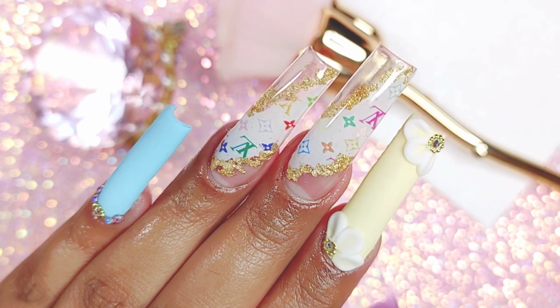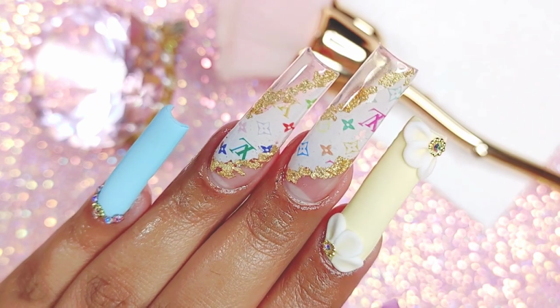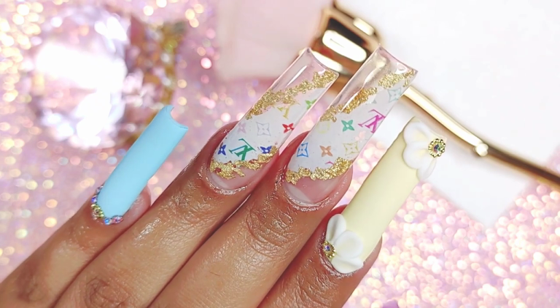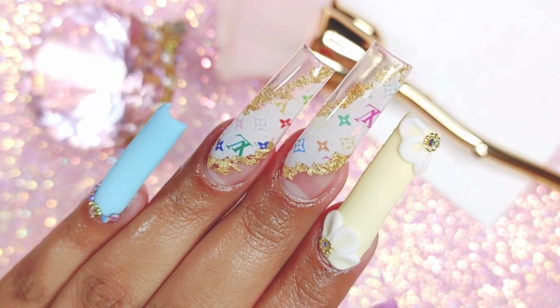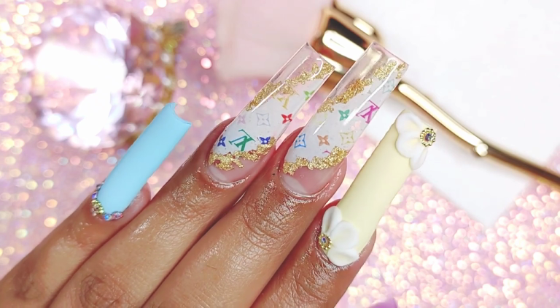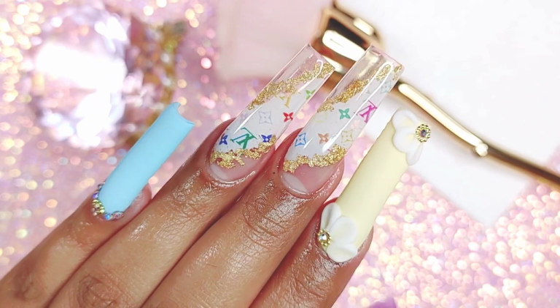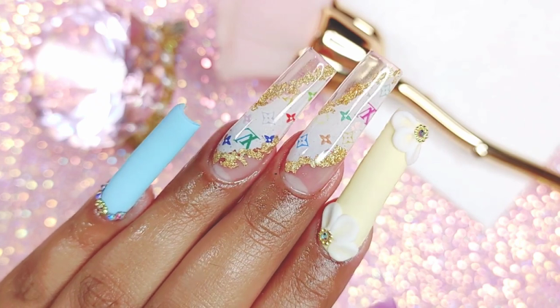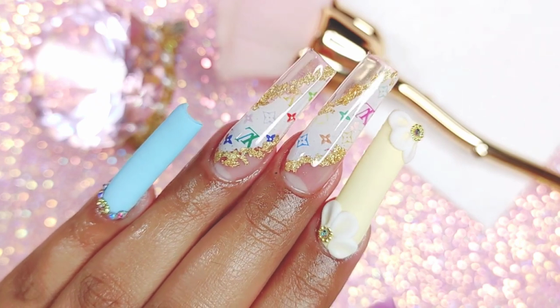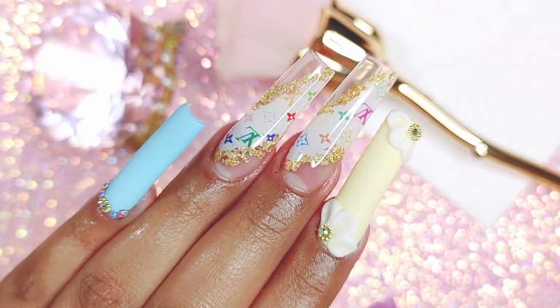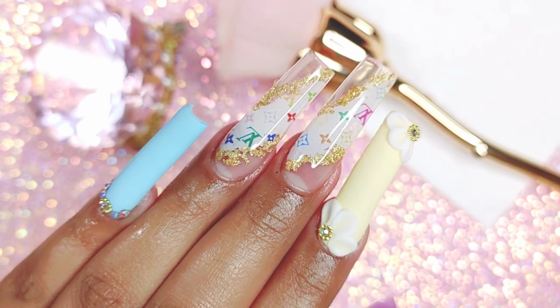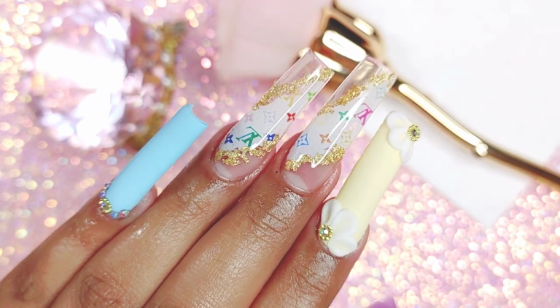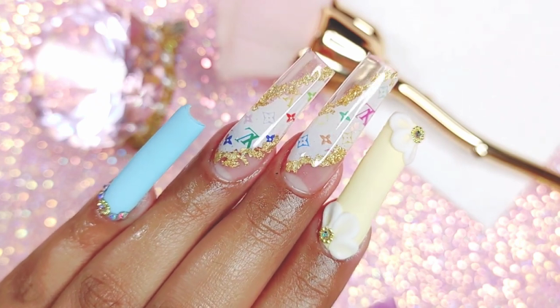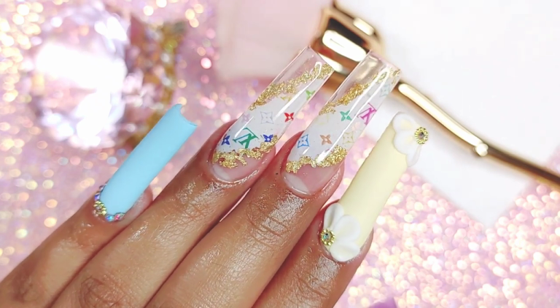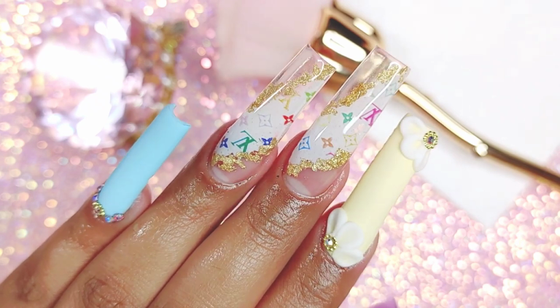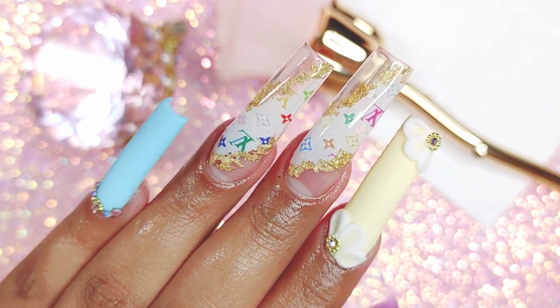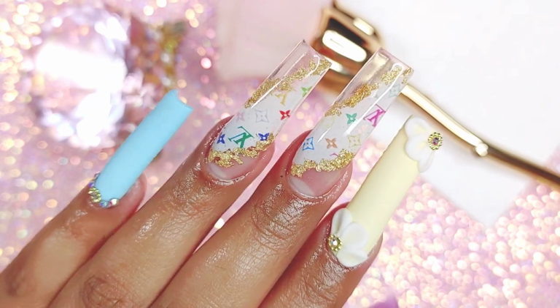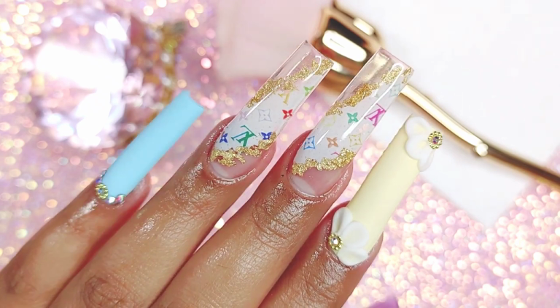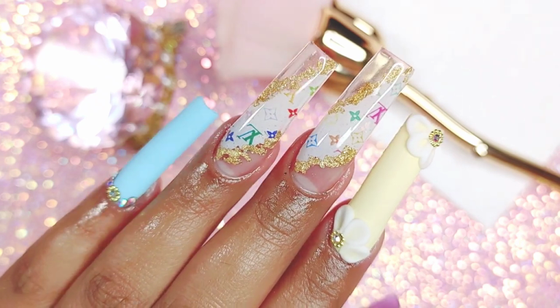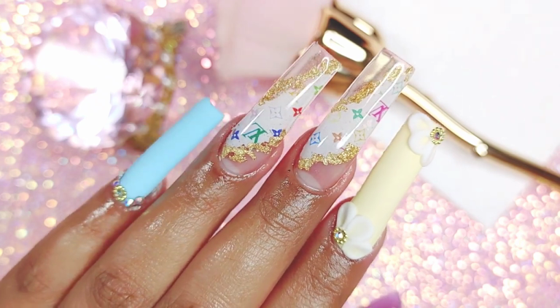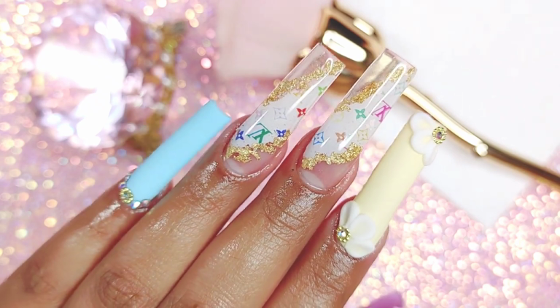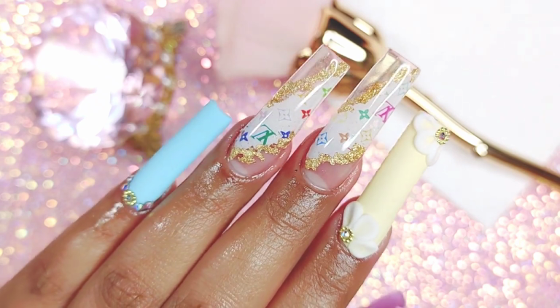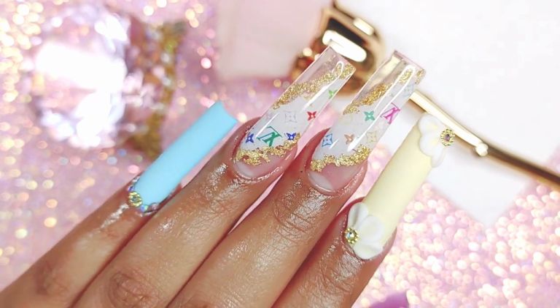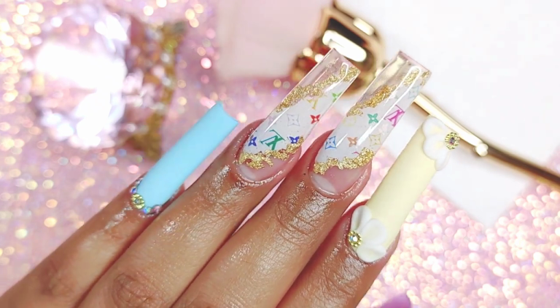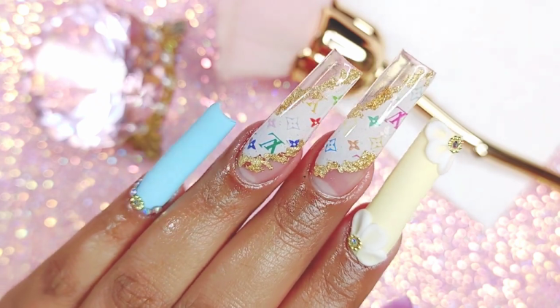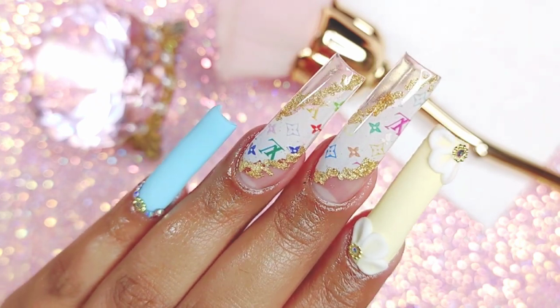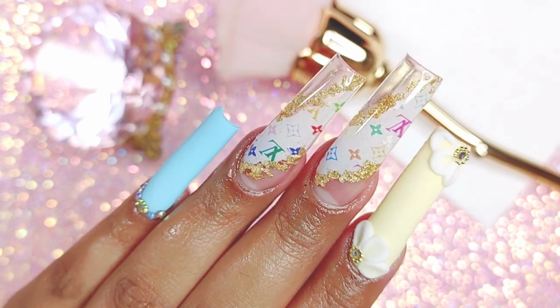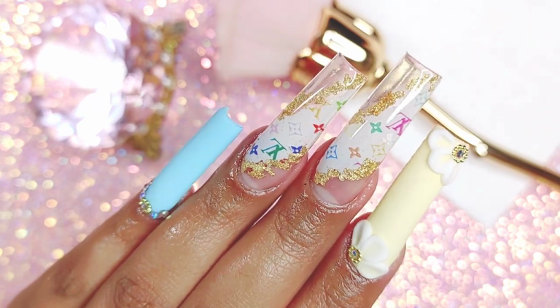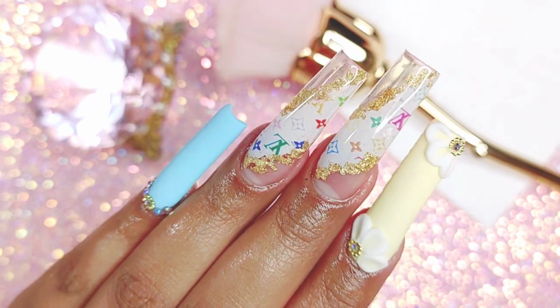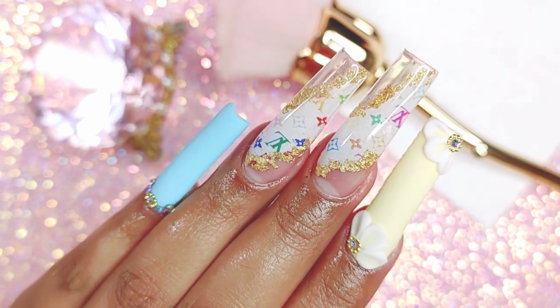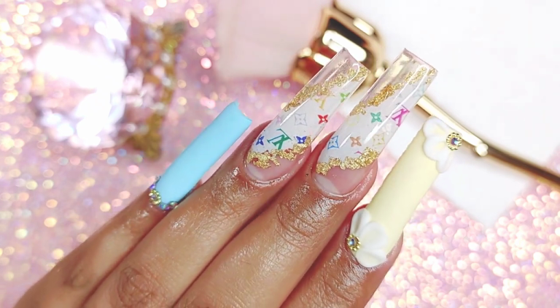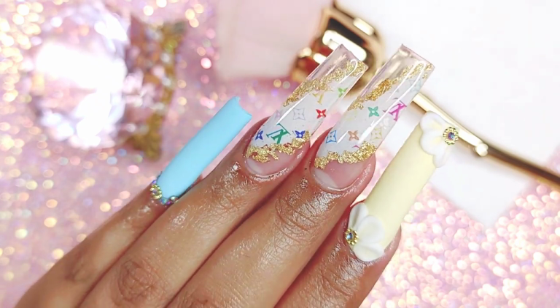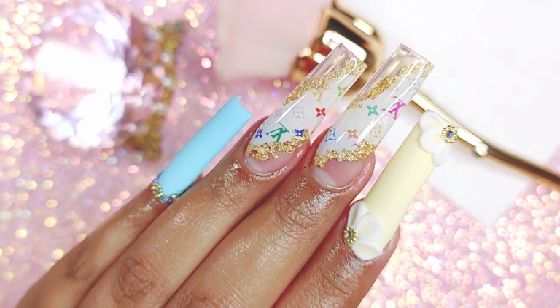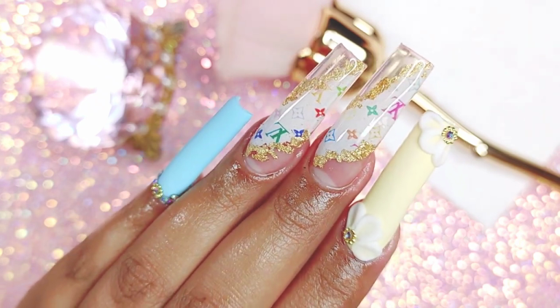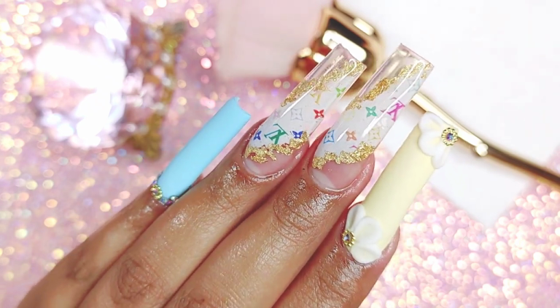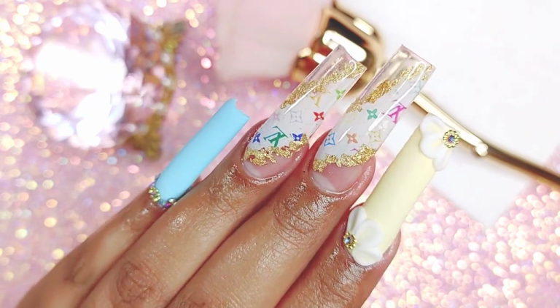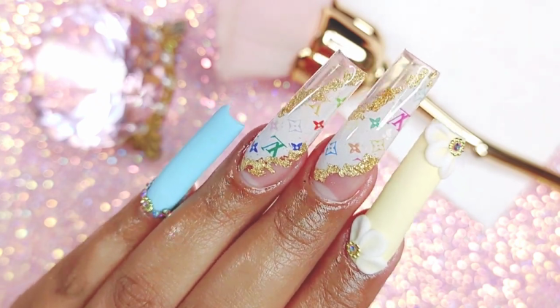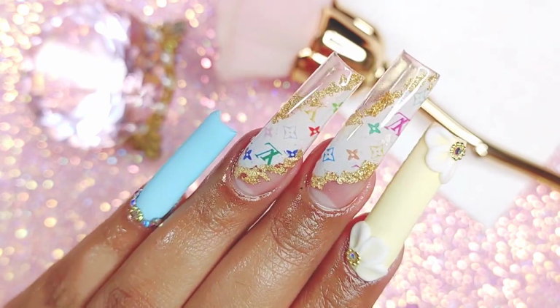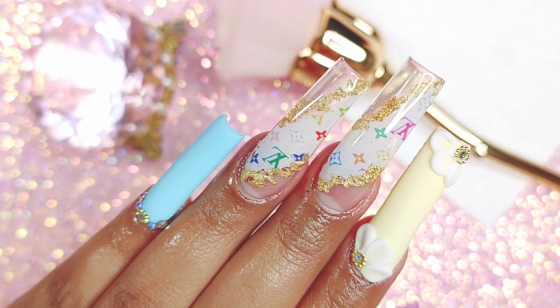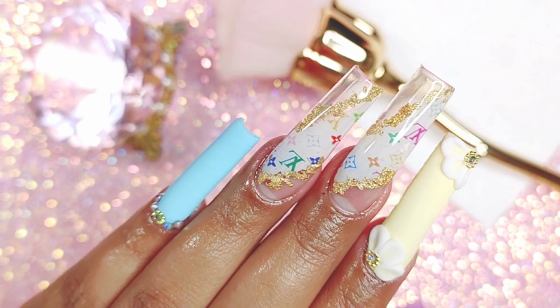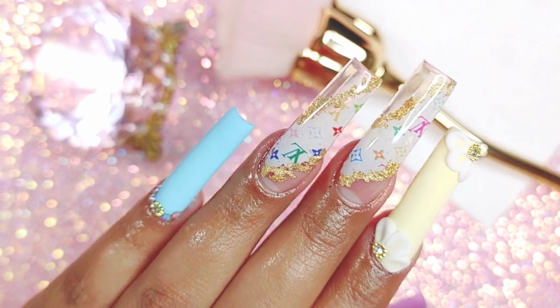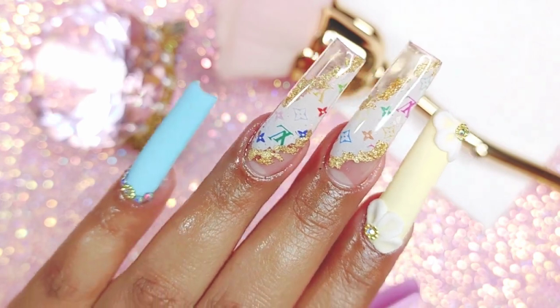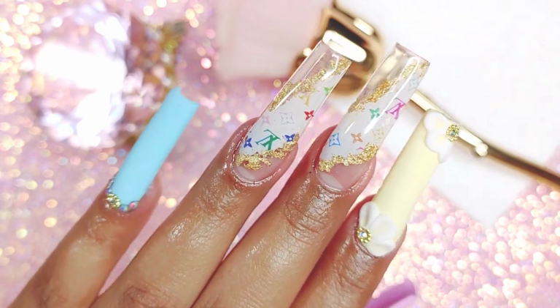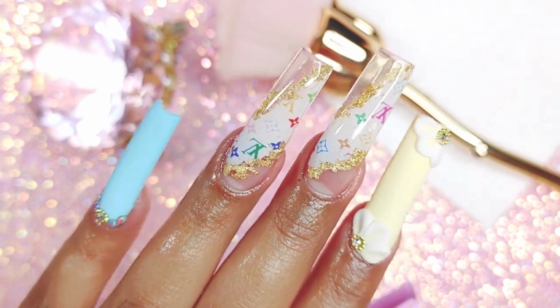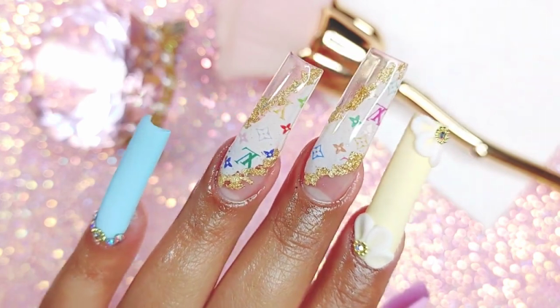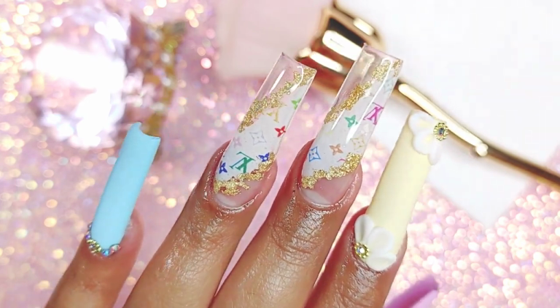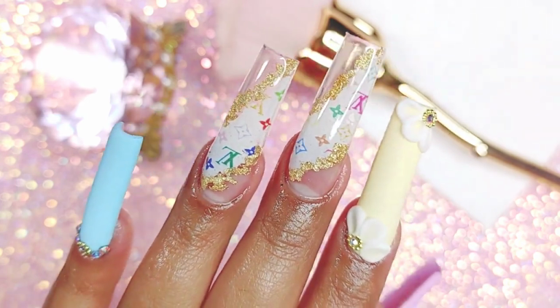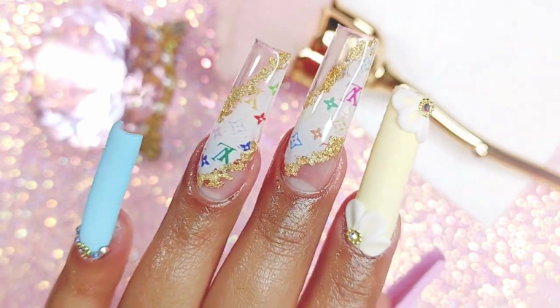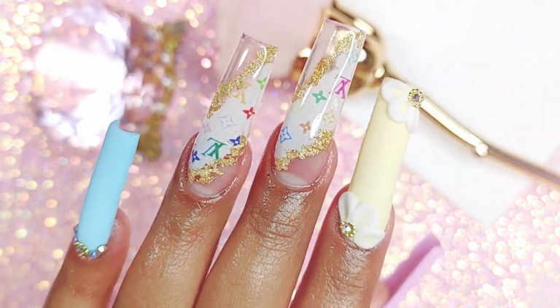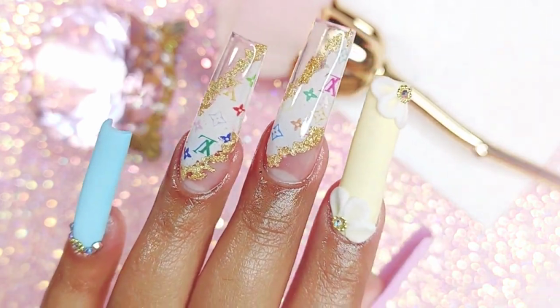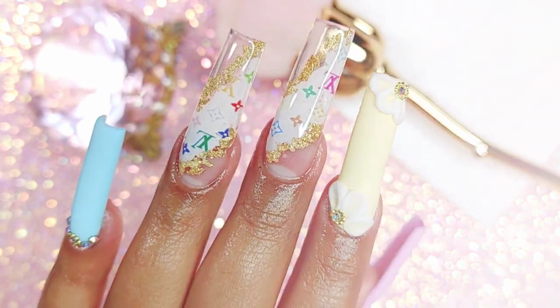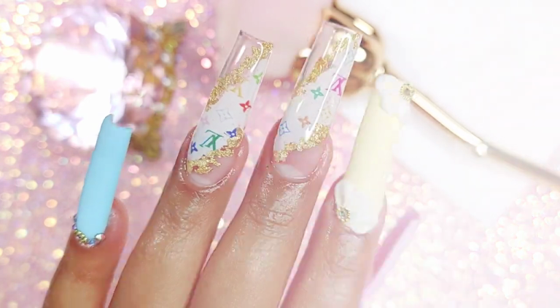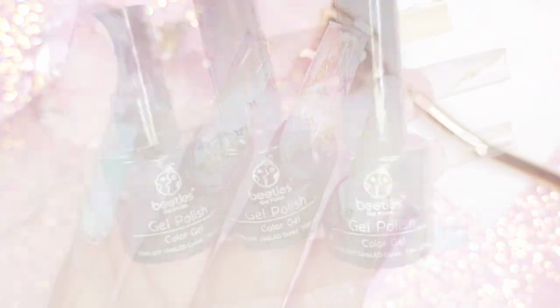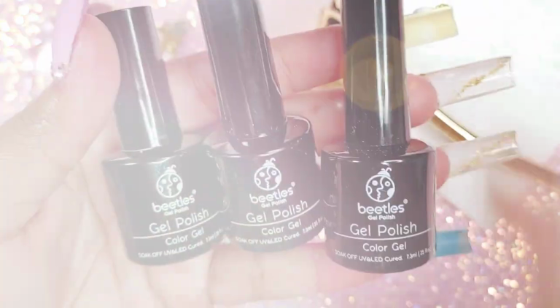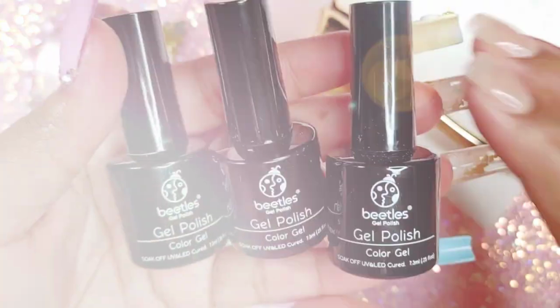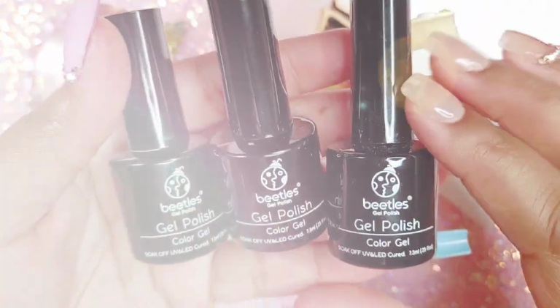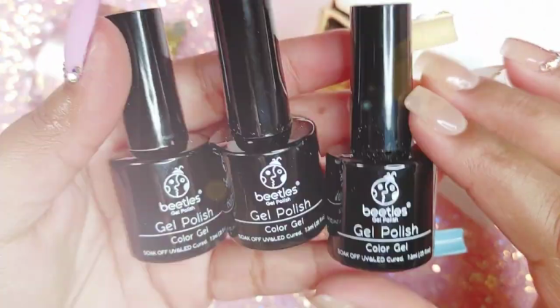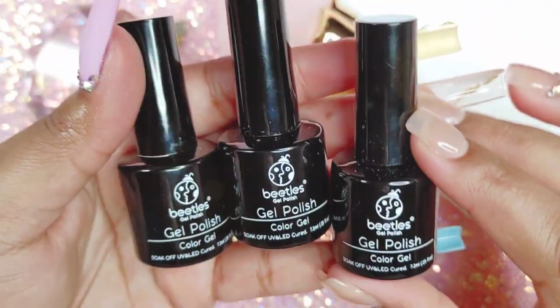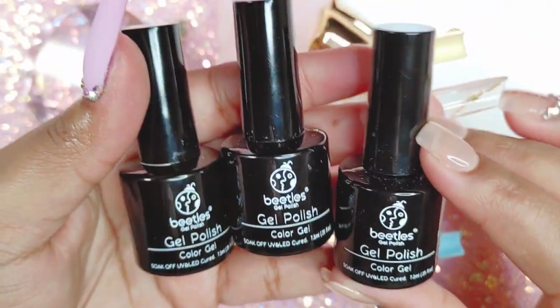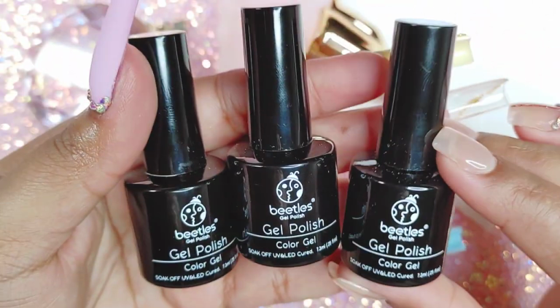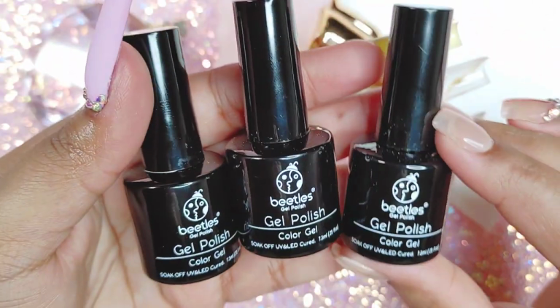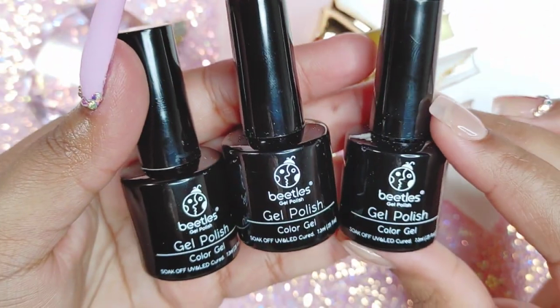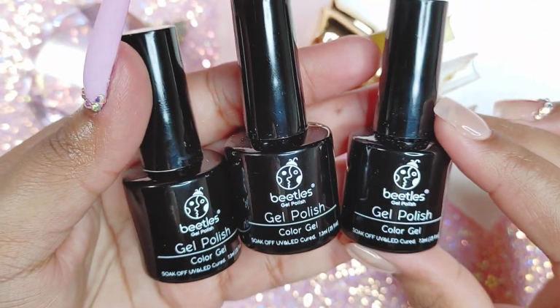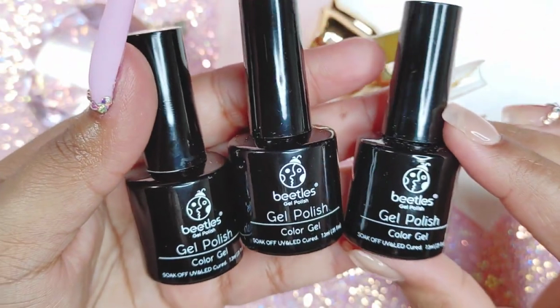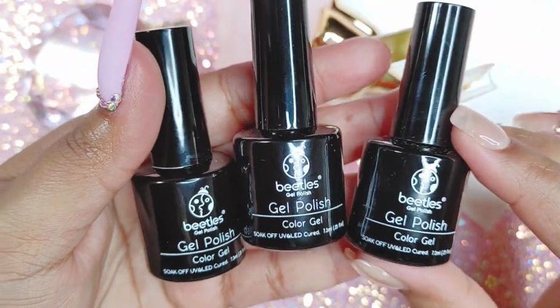Hi chicas, how's everybody doing? I hope everybody is doing good today. Today we're going to be working with this design, so let's begin.